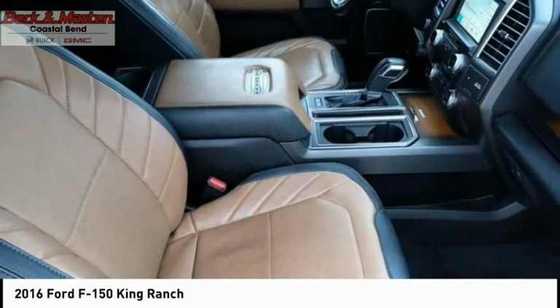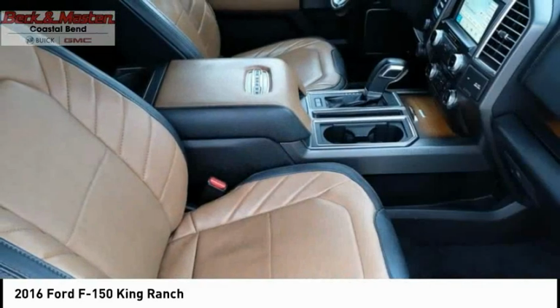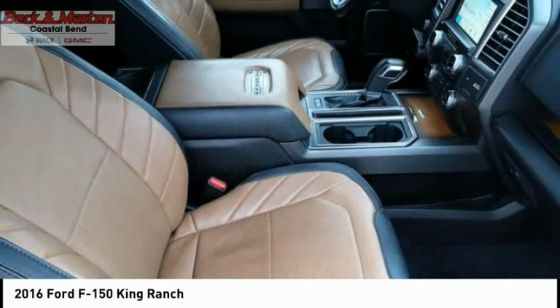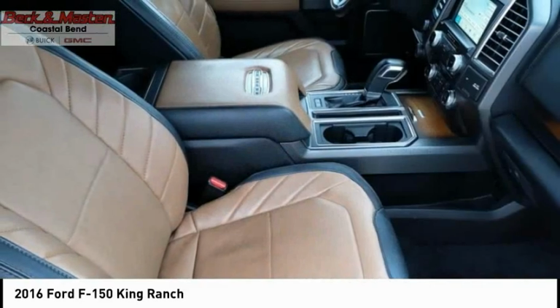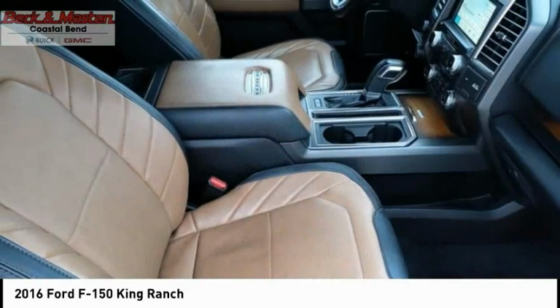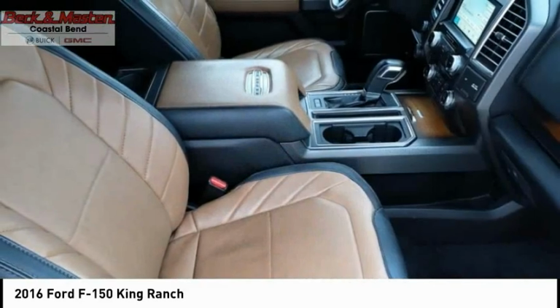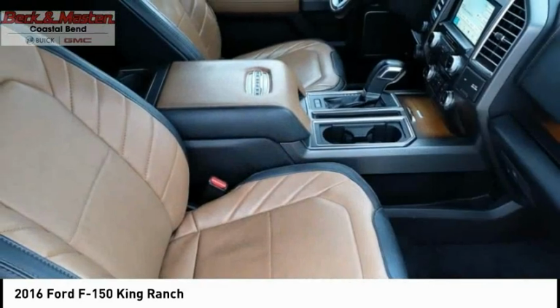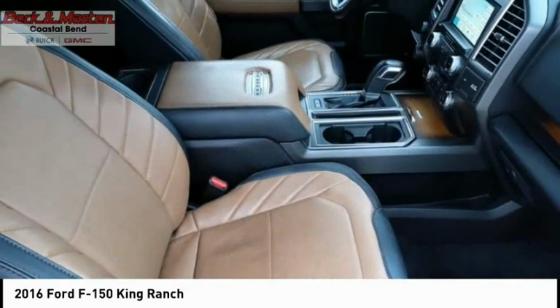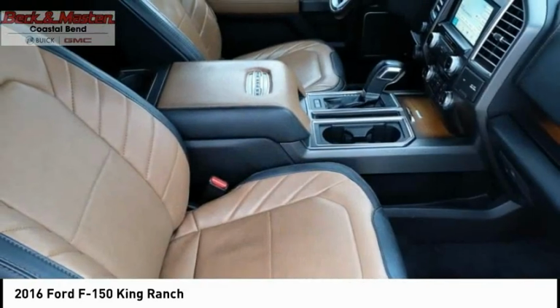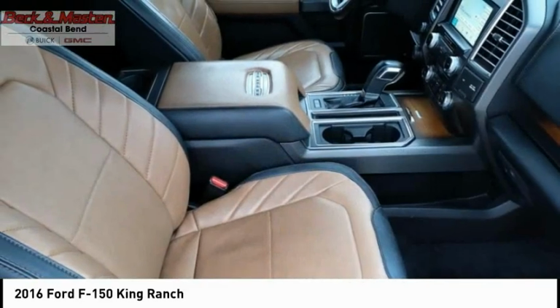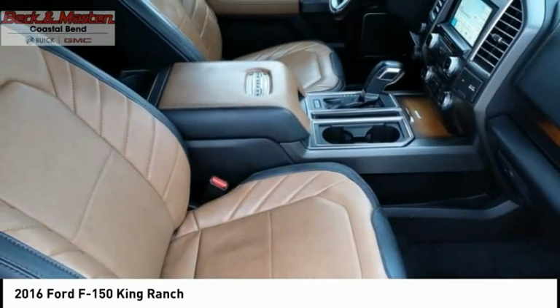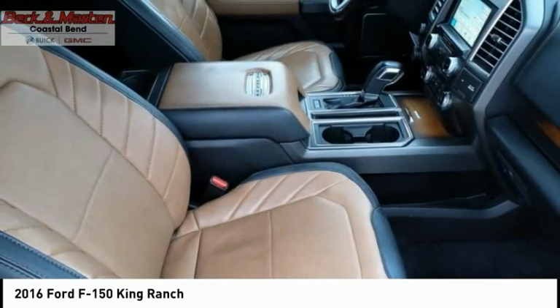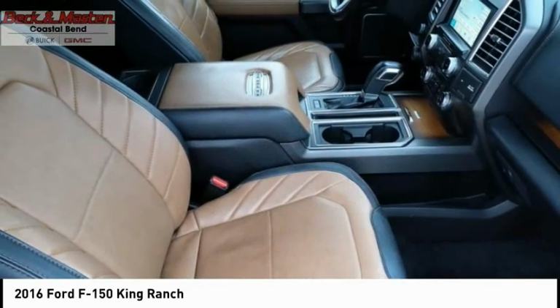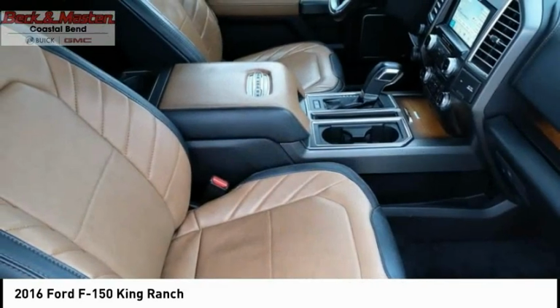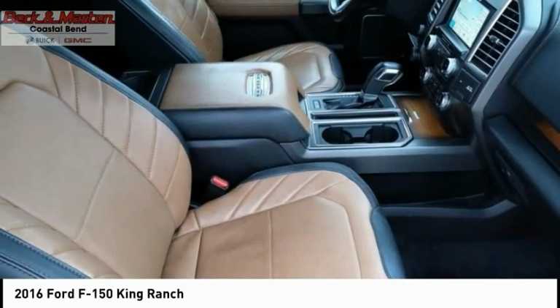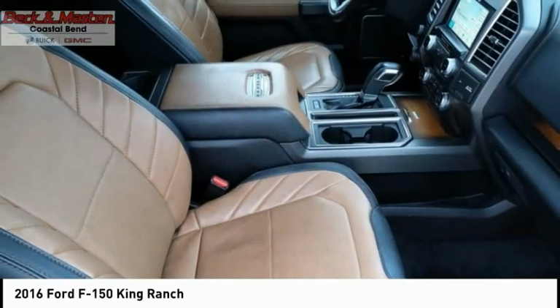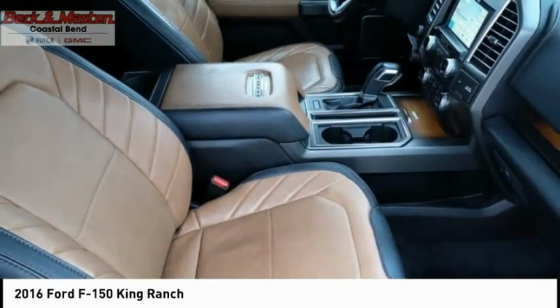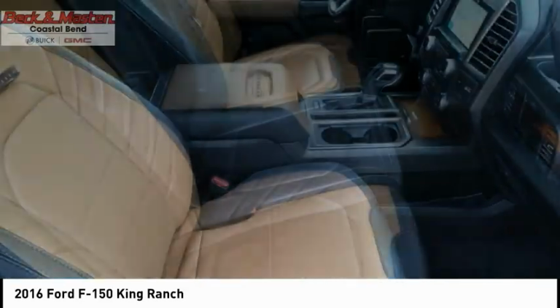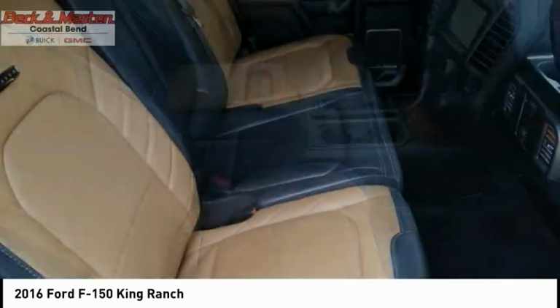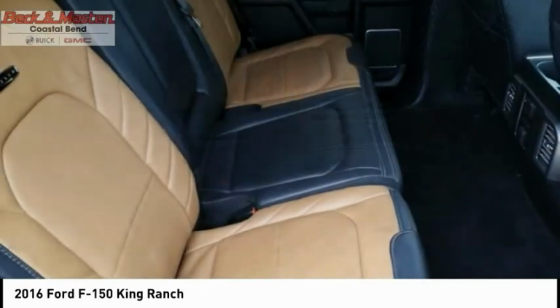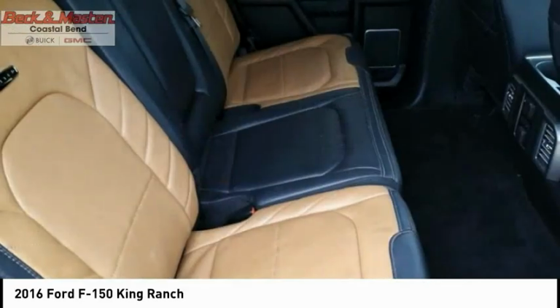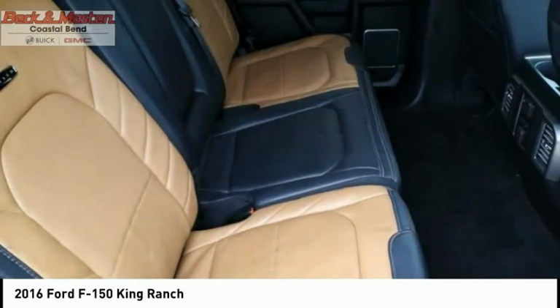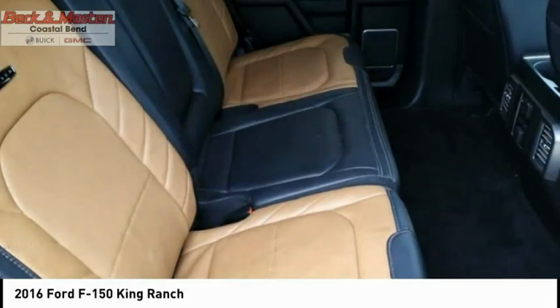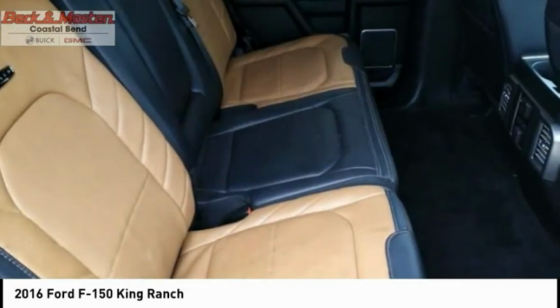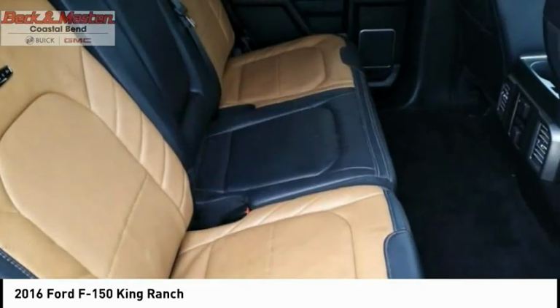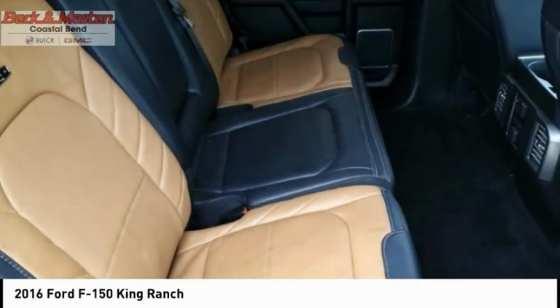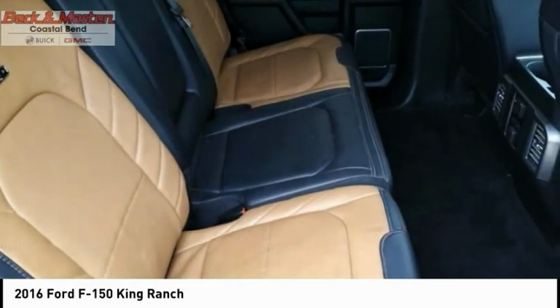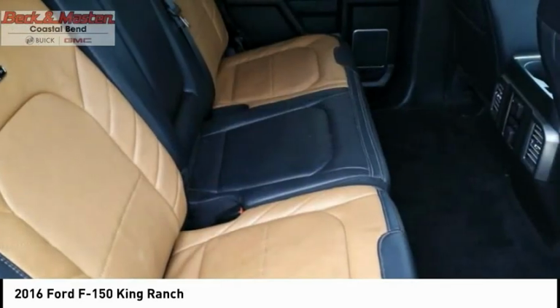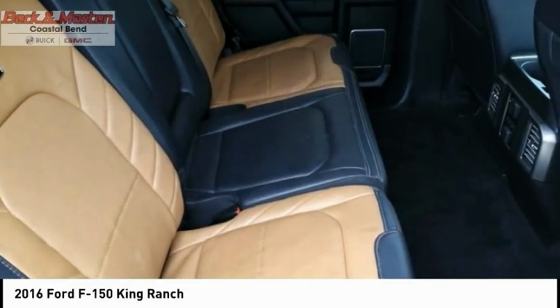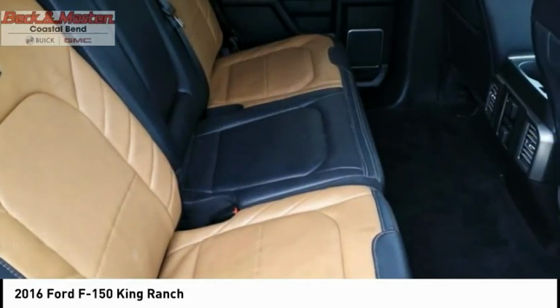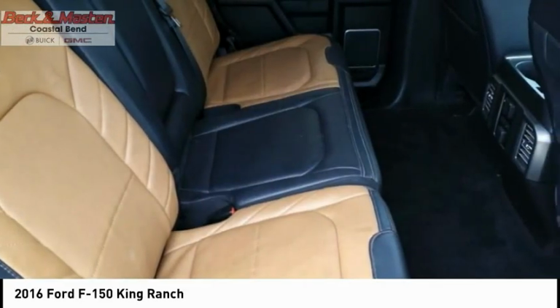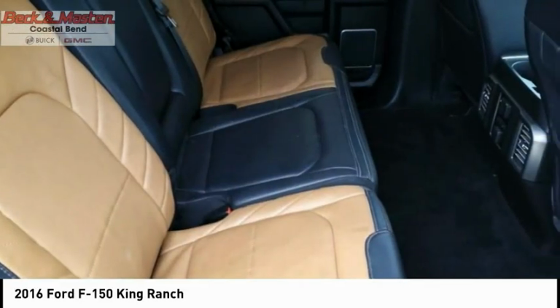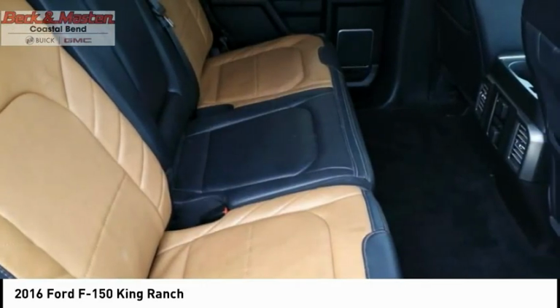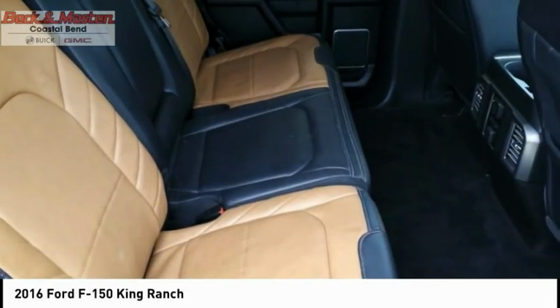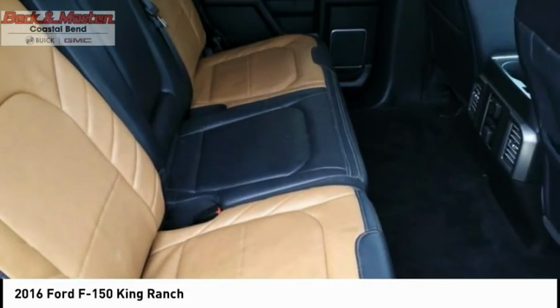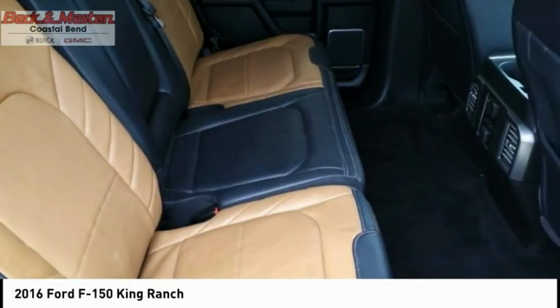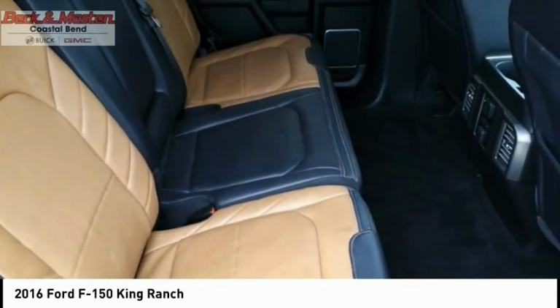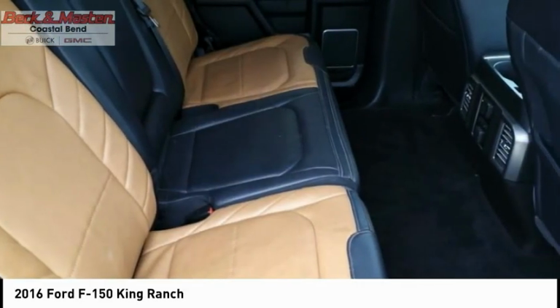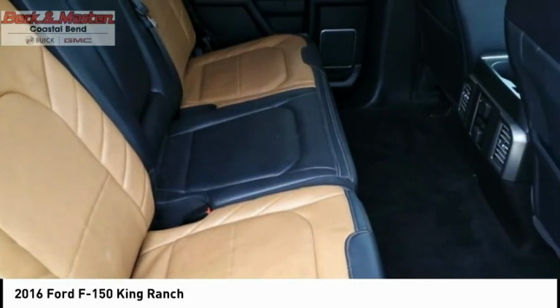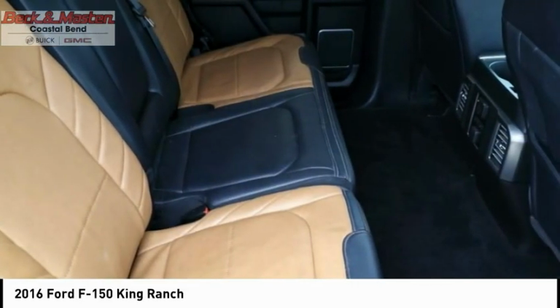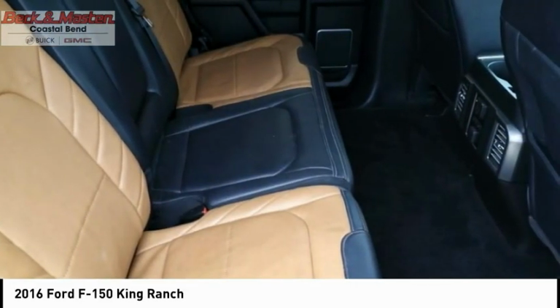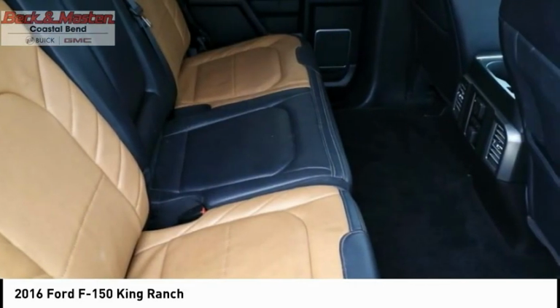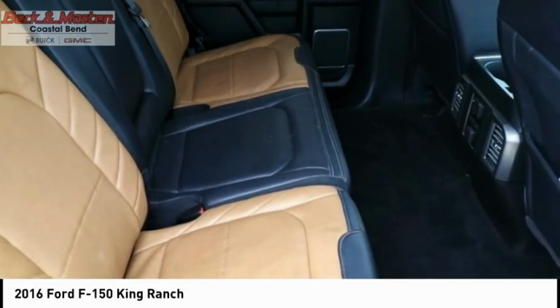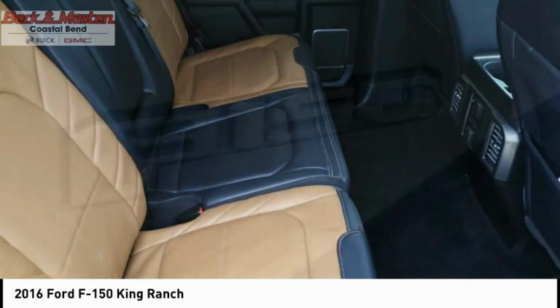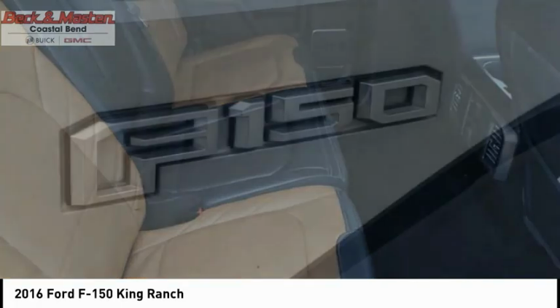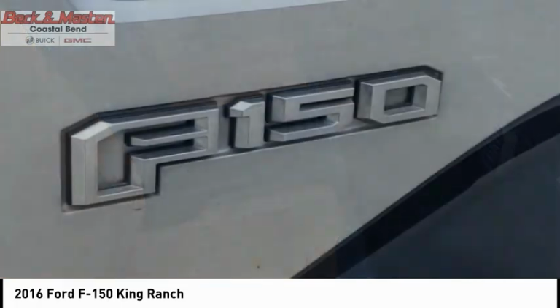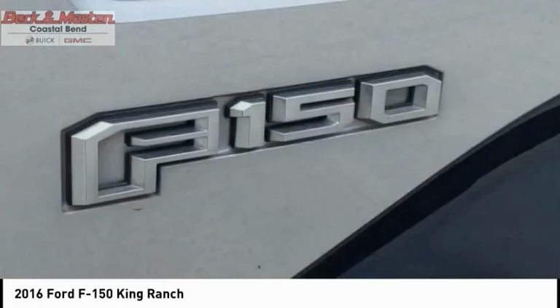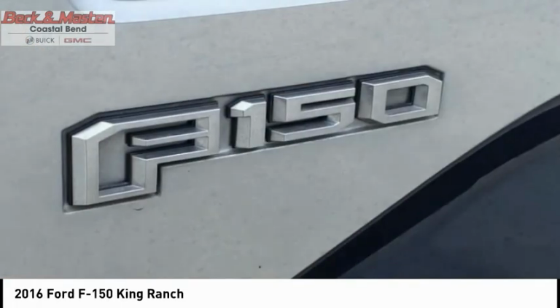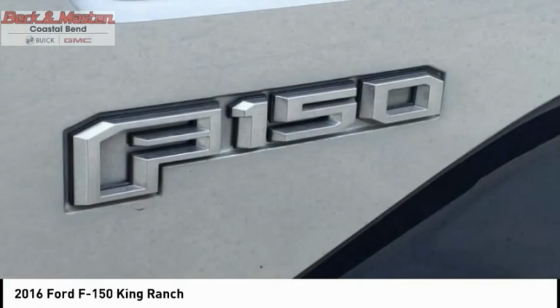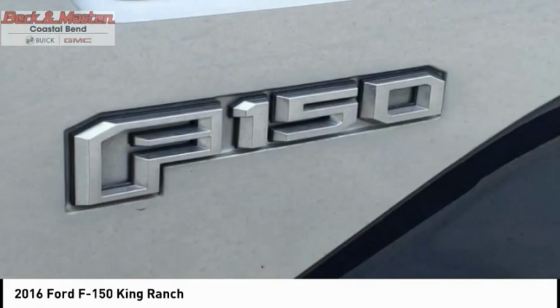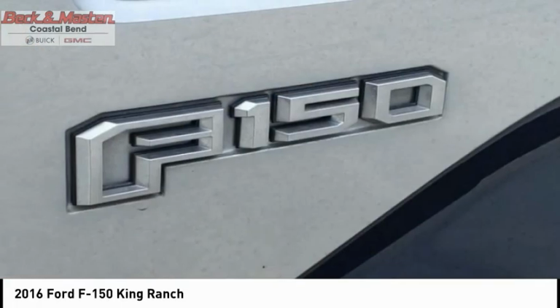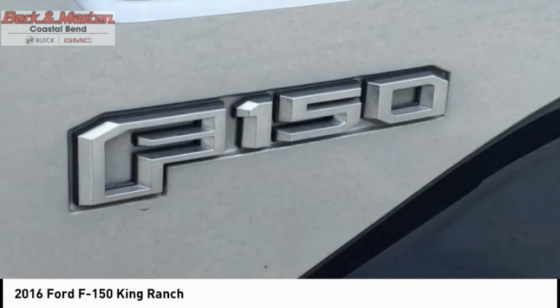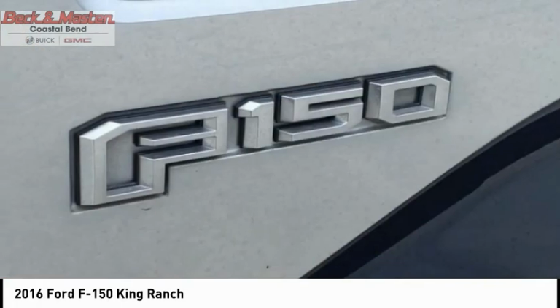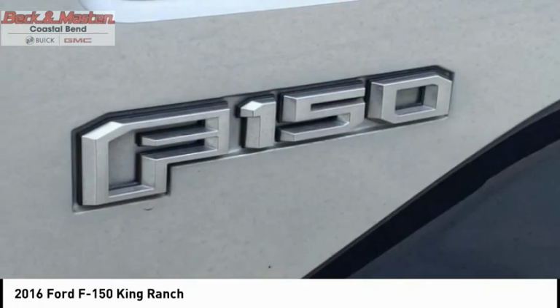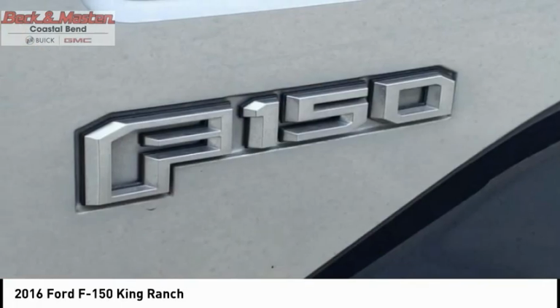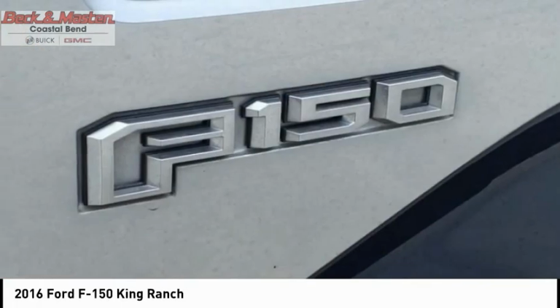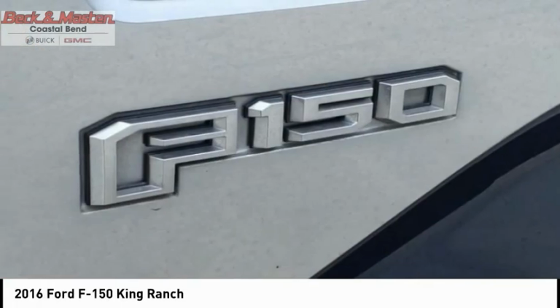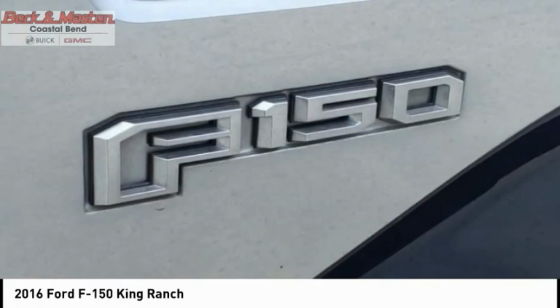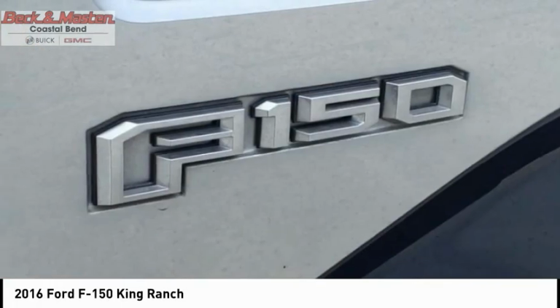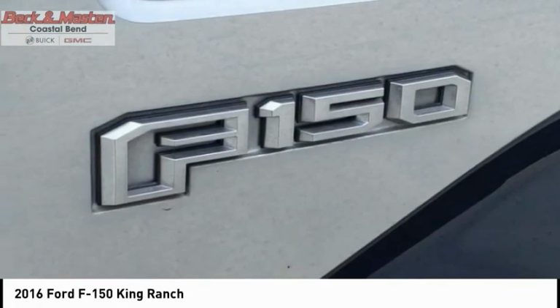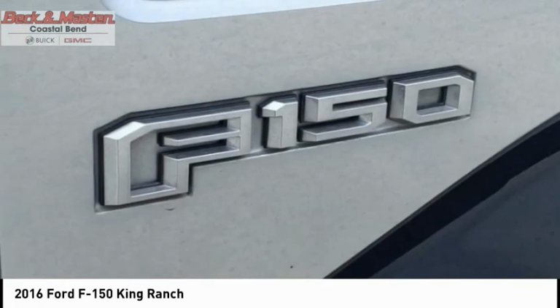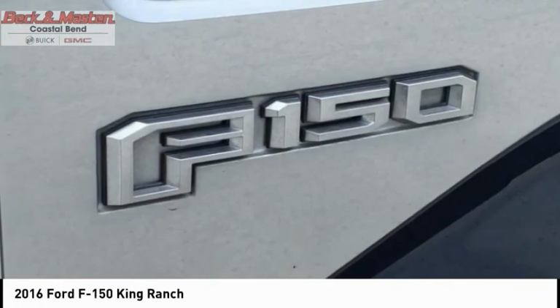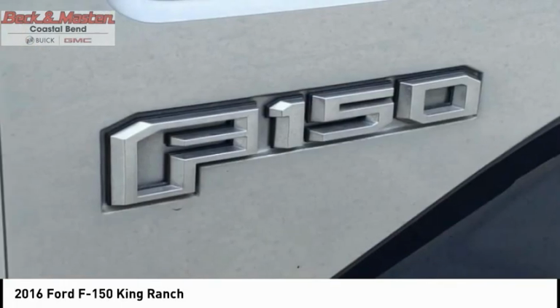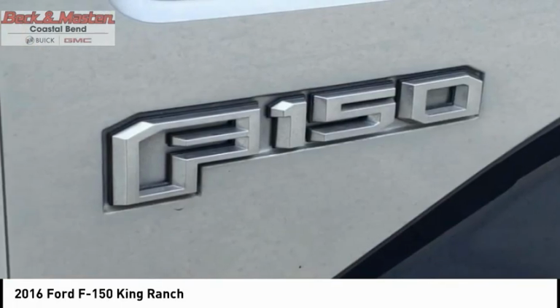Front suspension type: double wishbones. Front suspension type: strut. Roll stability control. Daytime running lights.